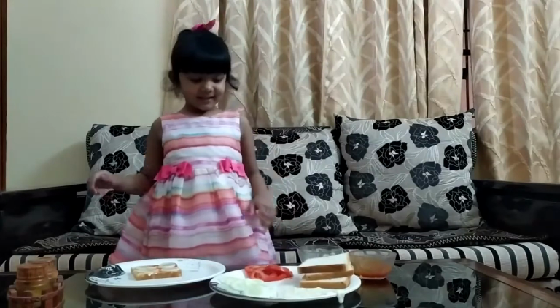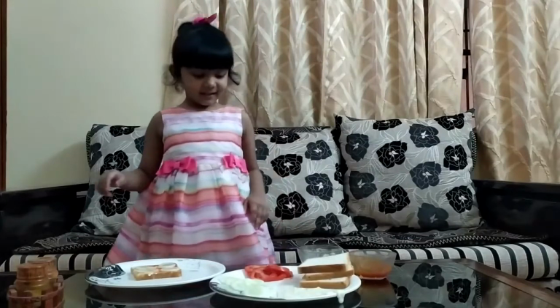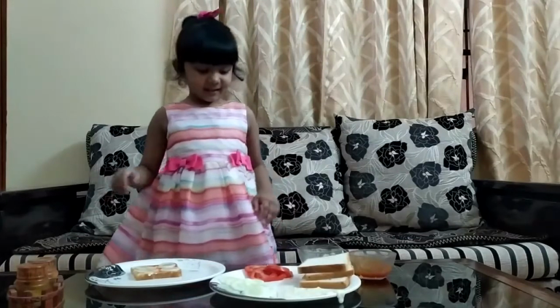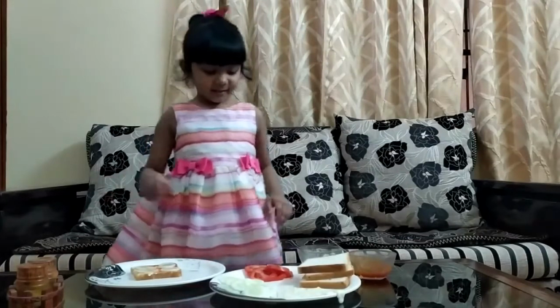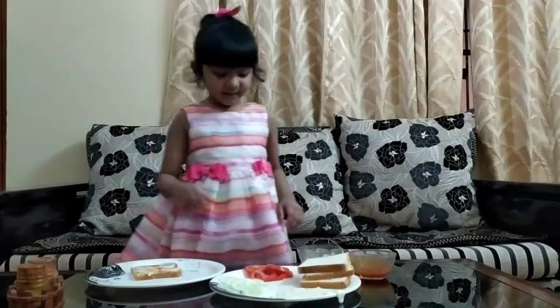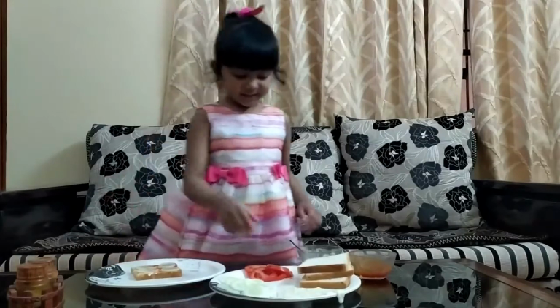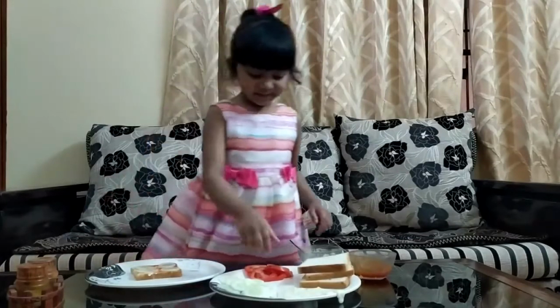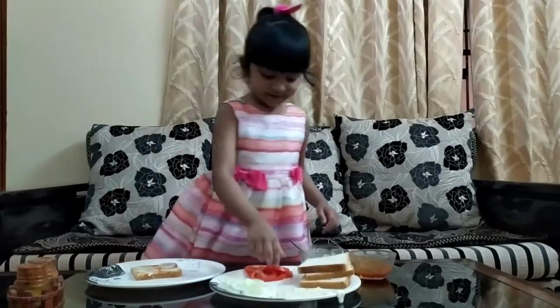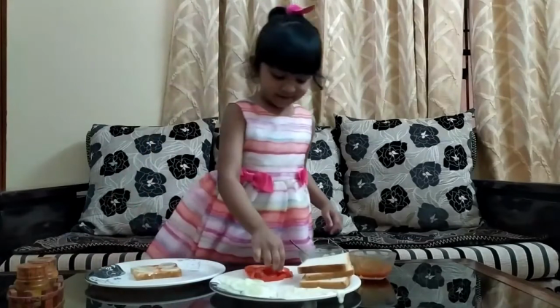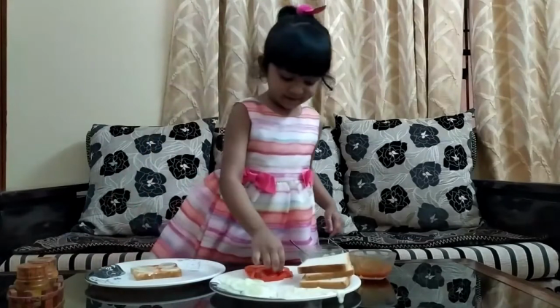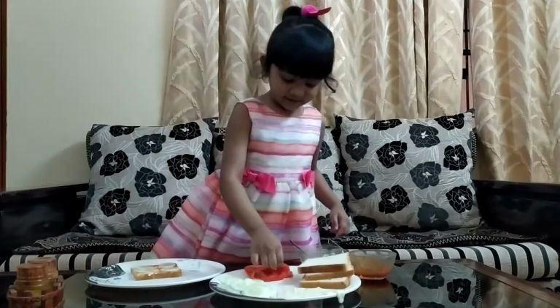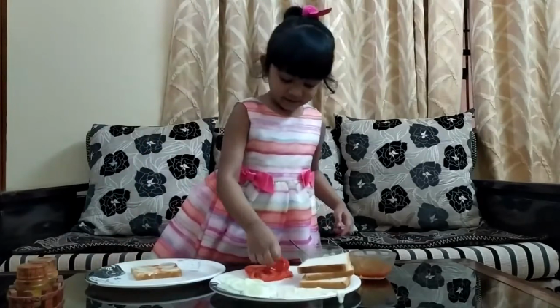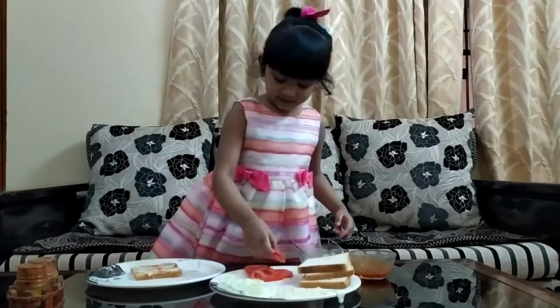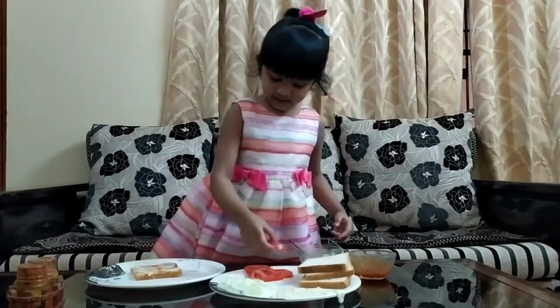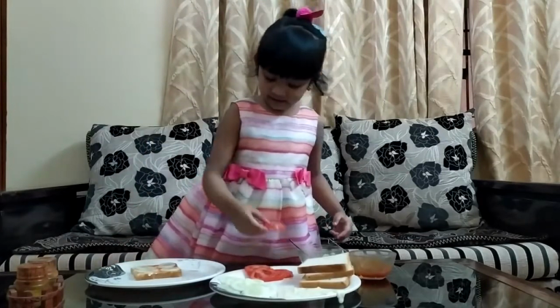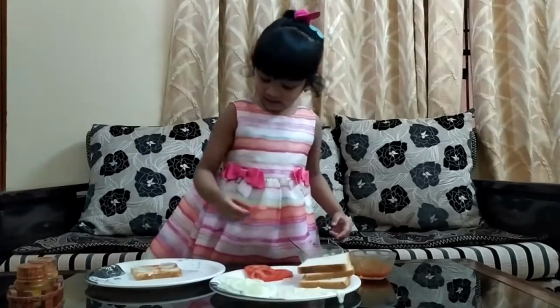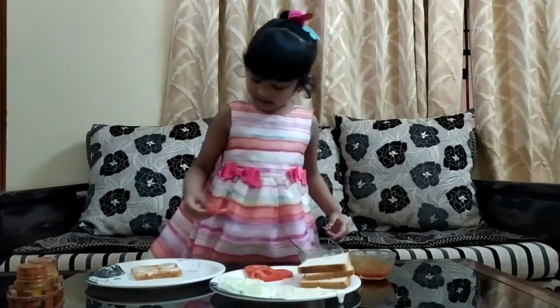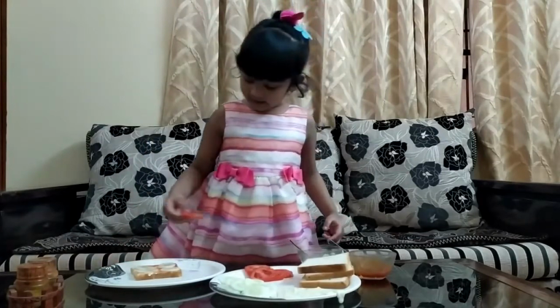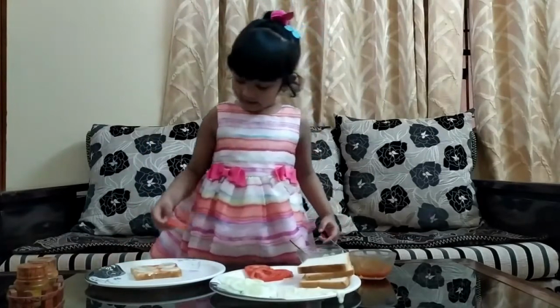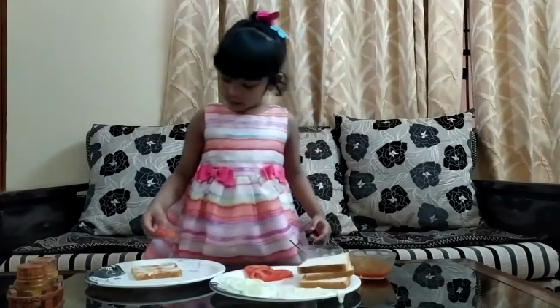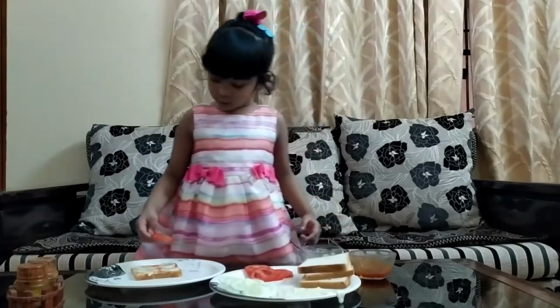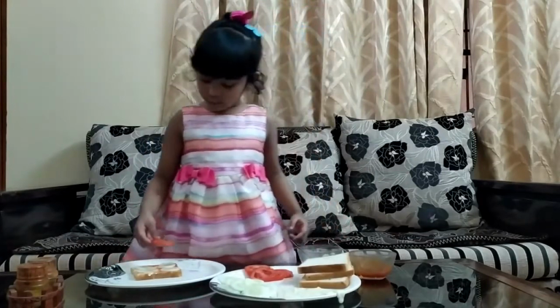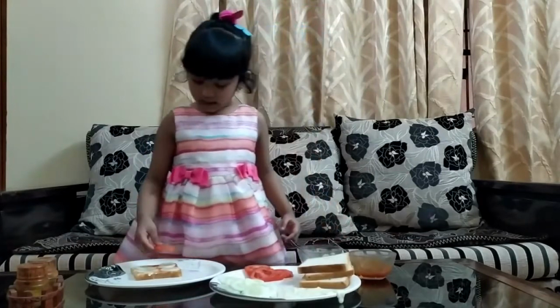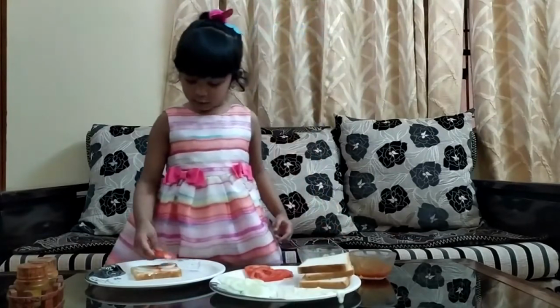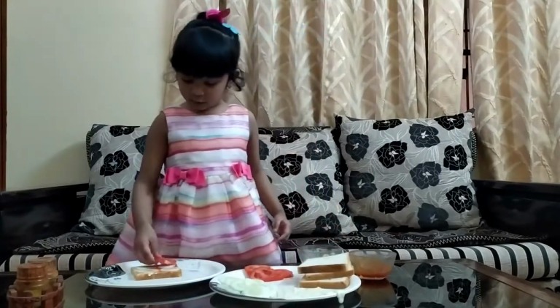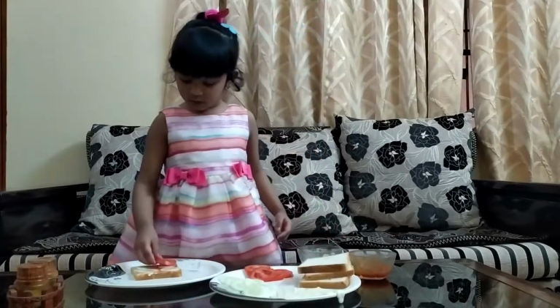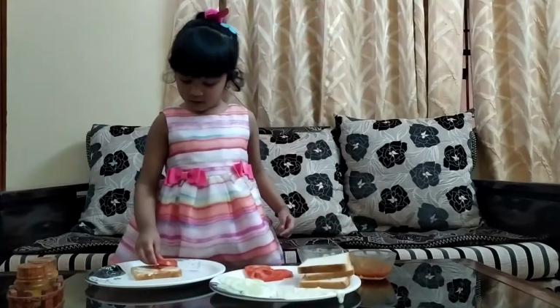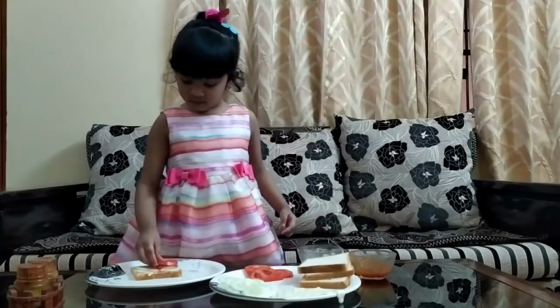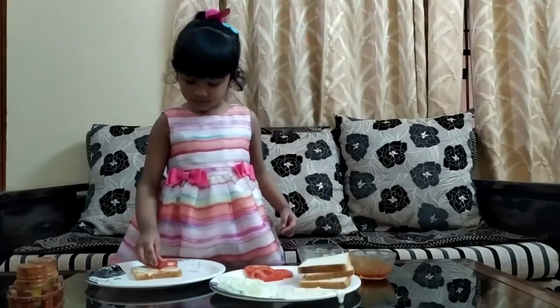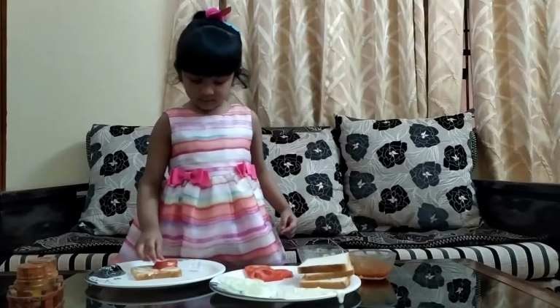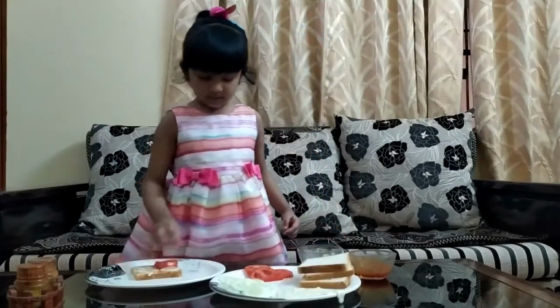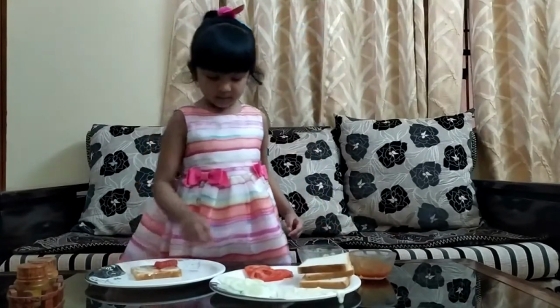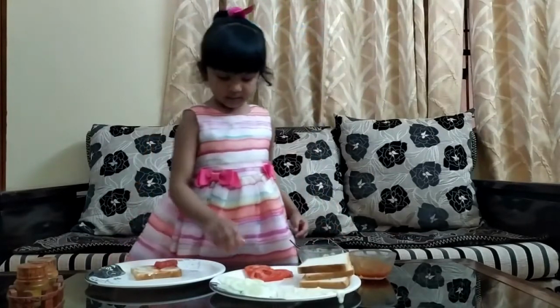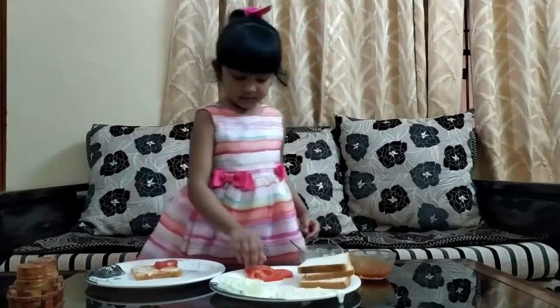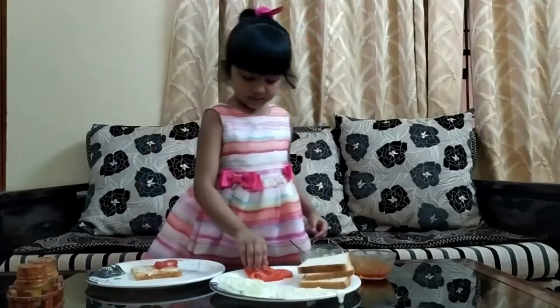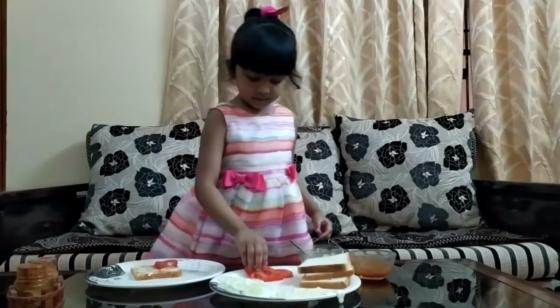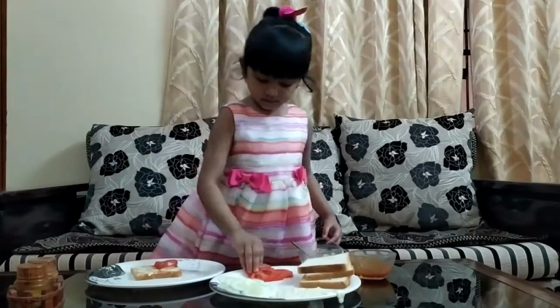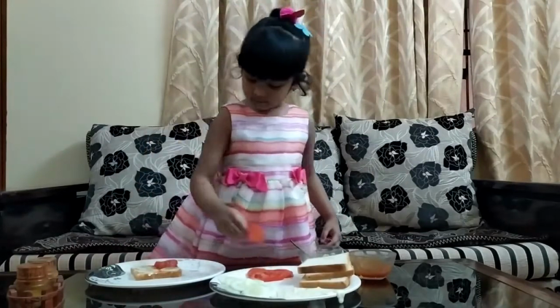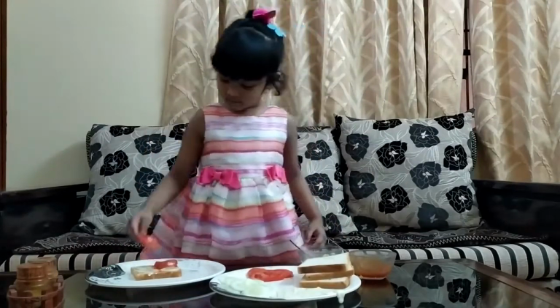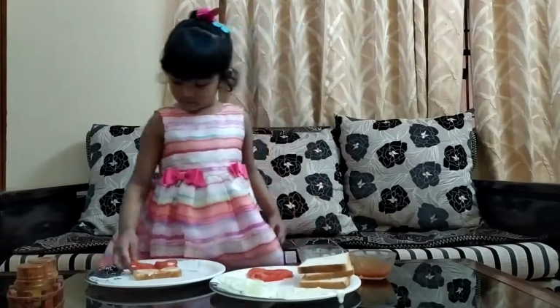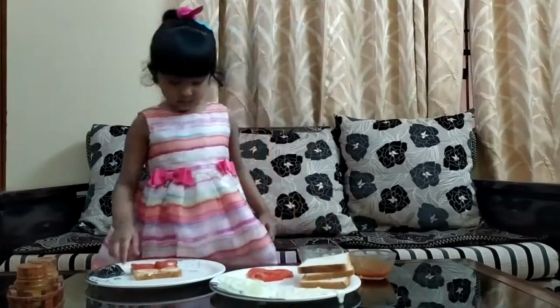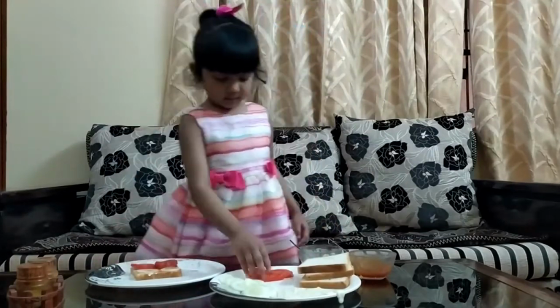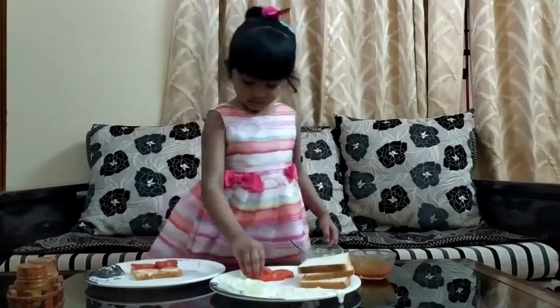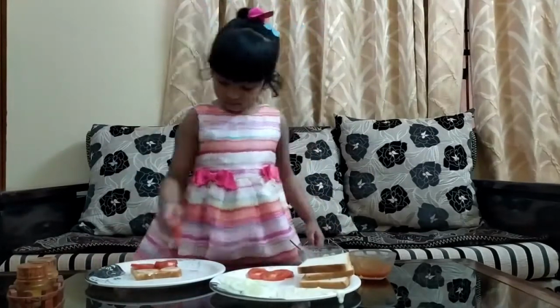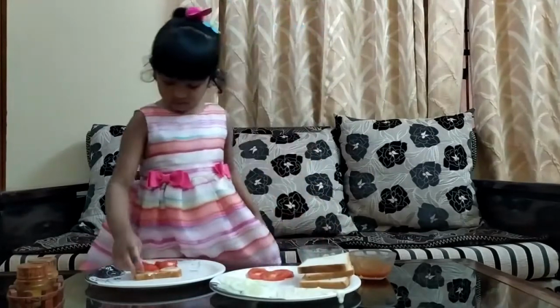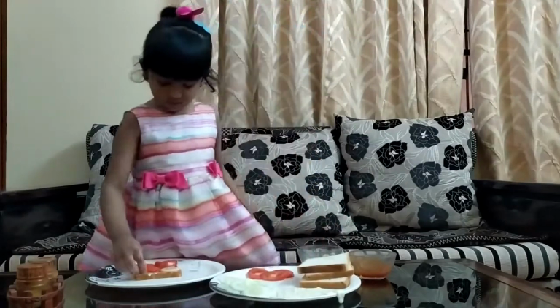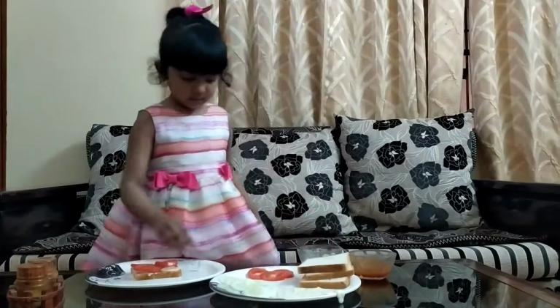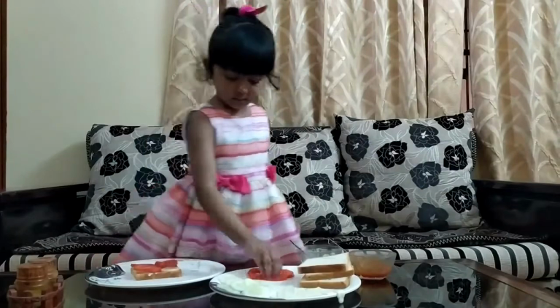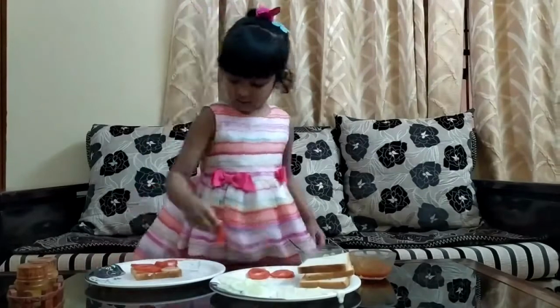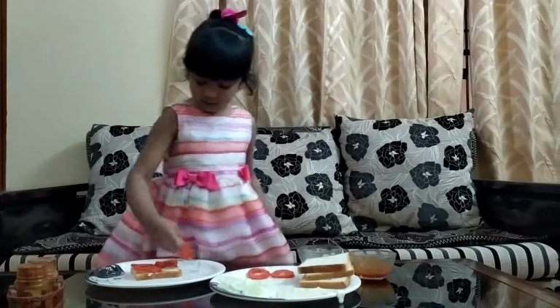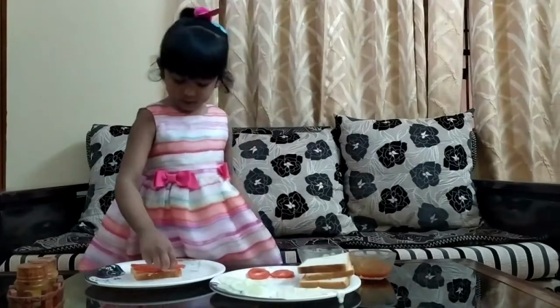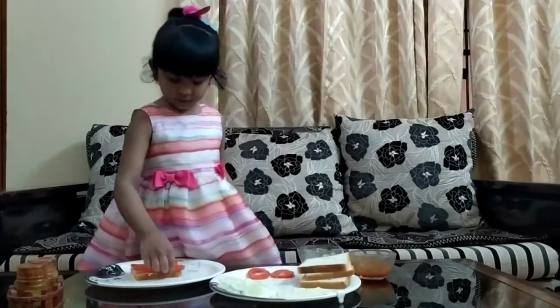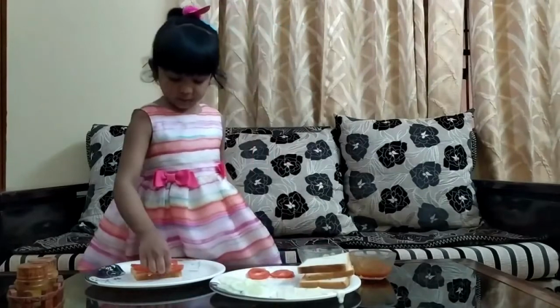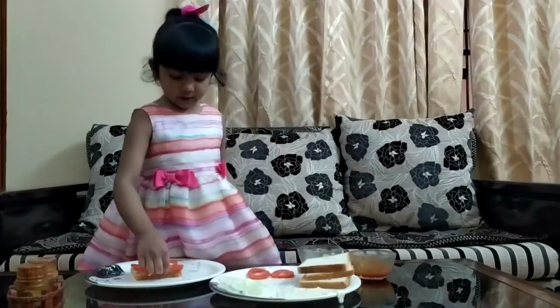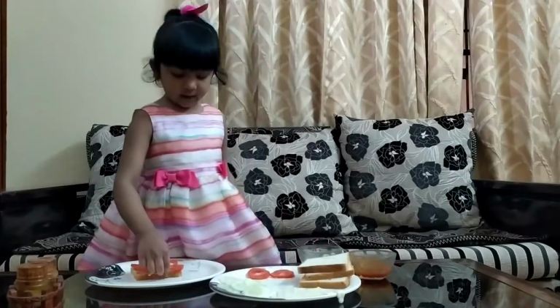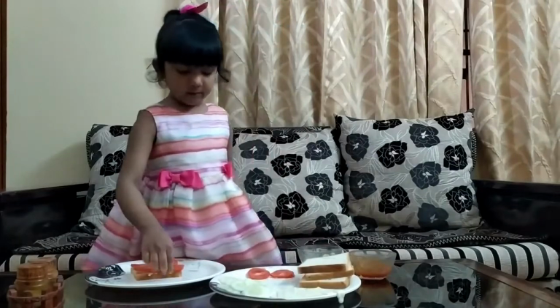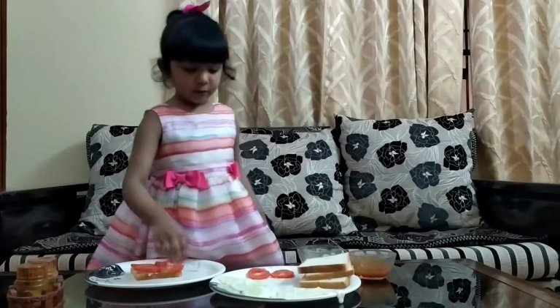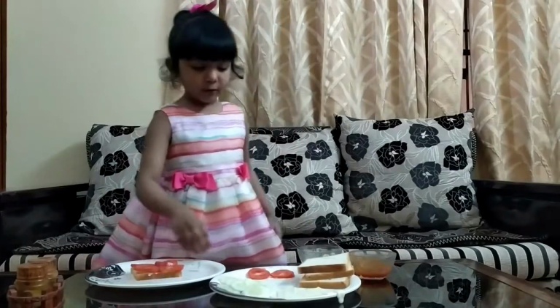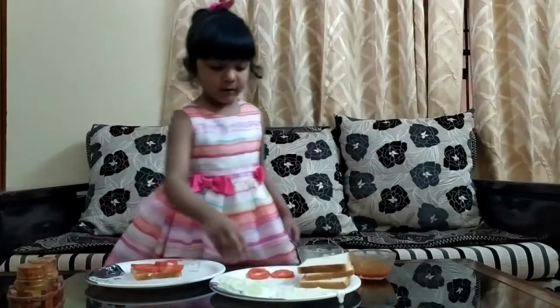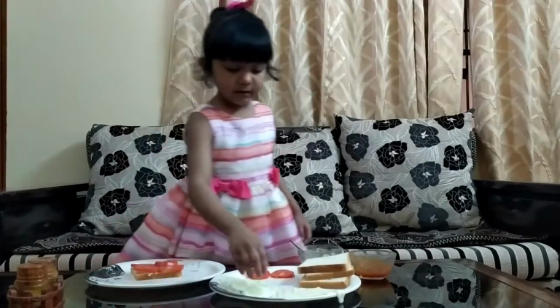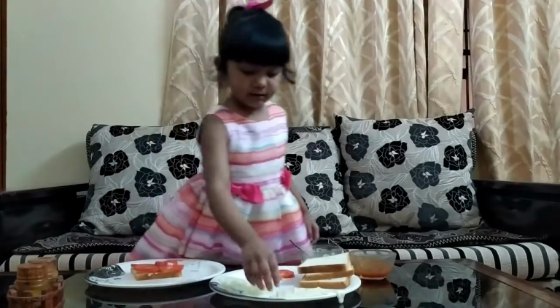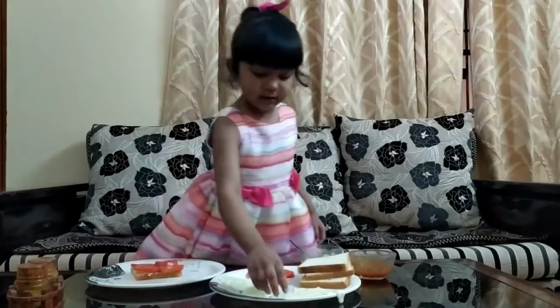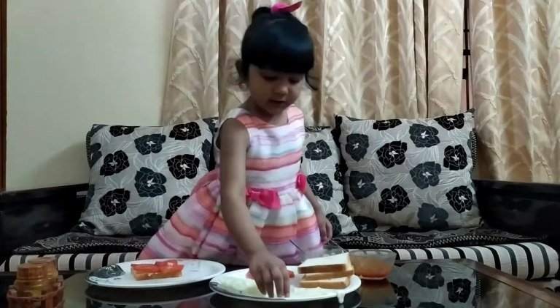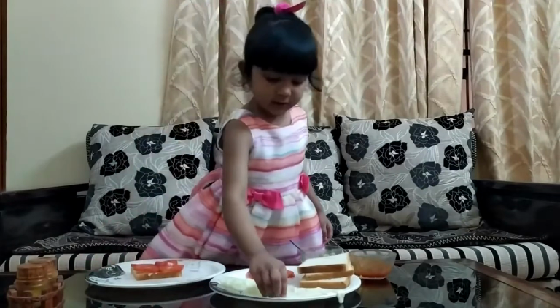I am going to add tomato, this is a cheese.